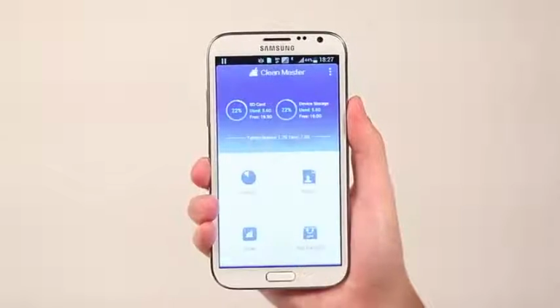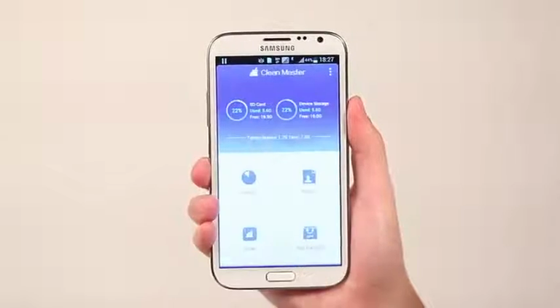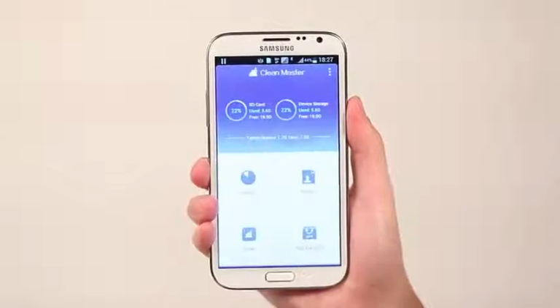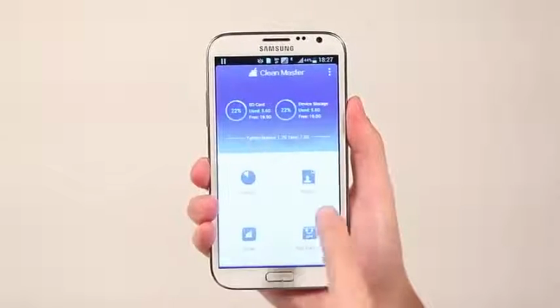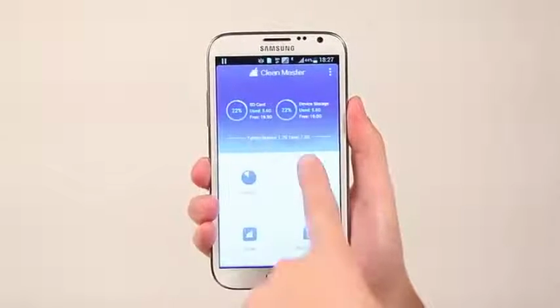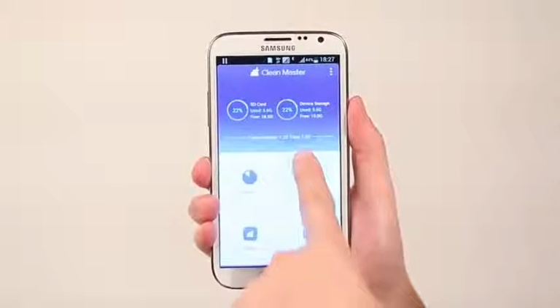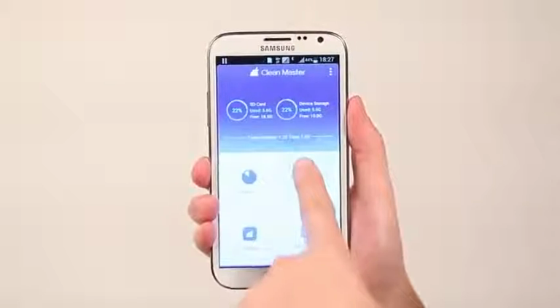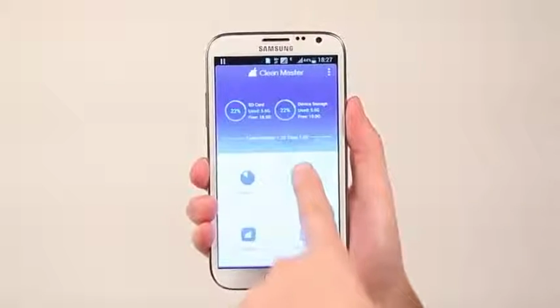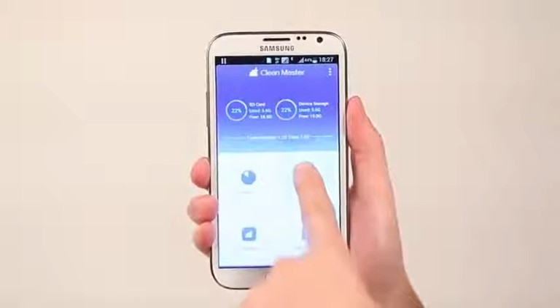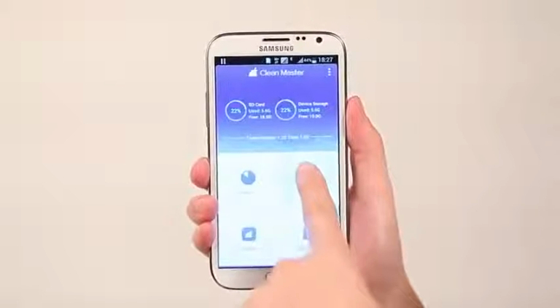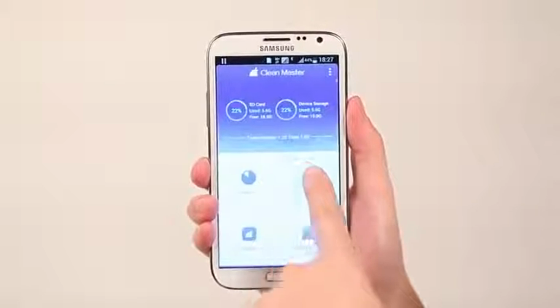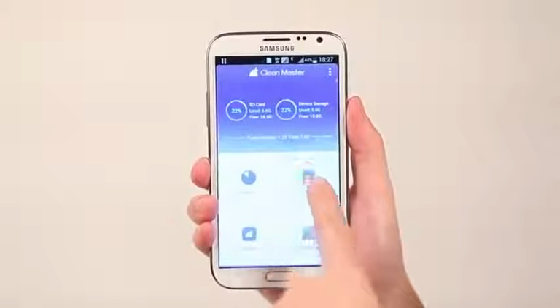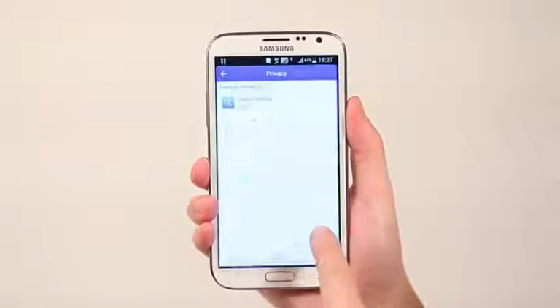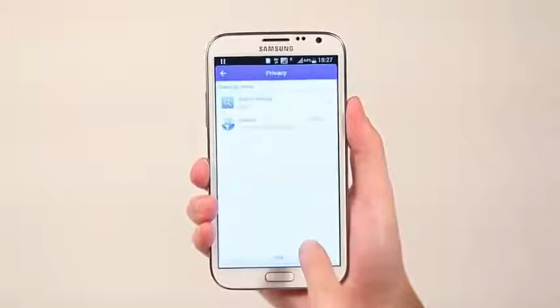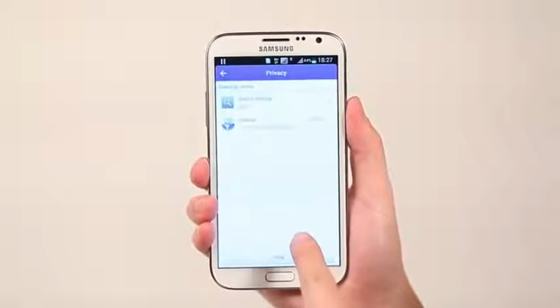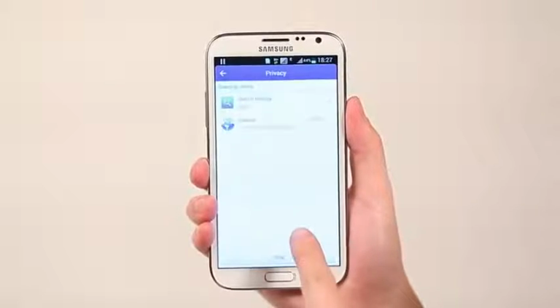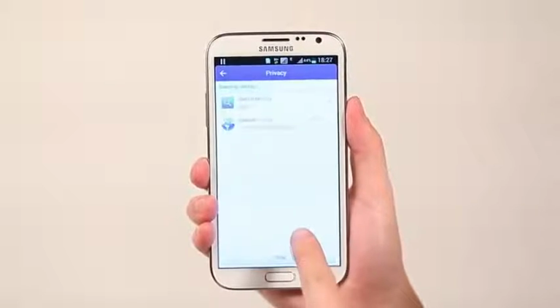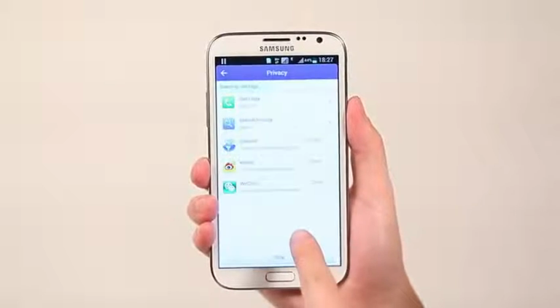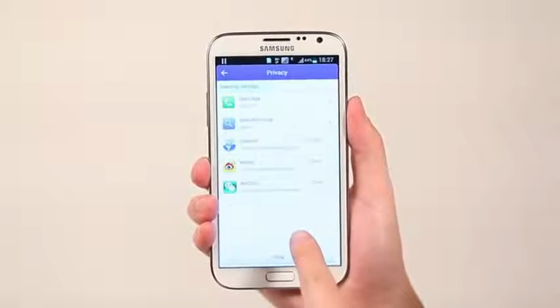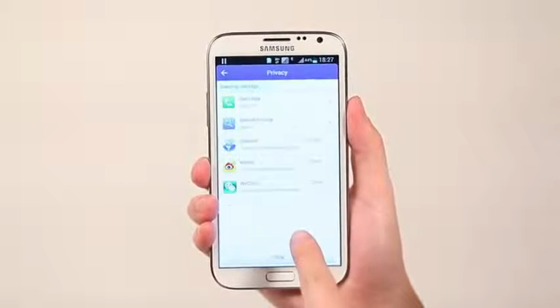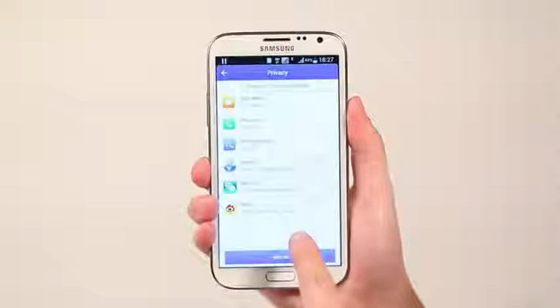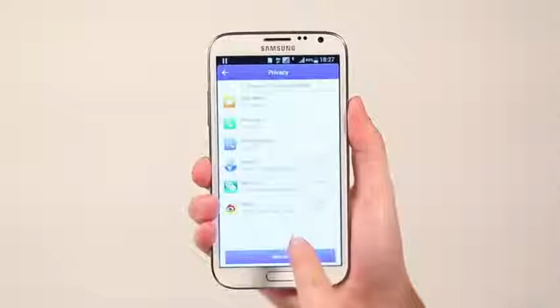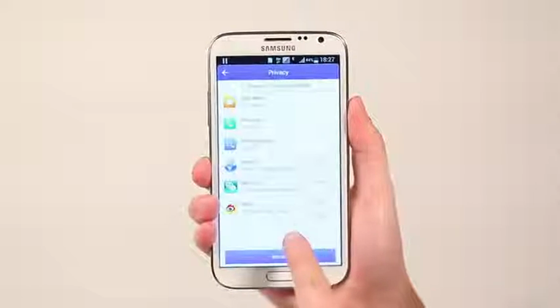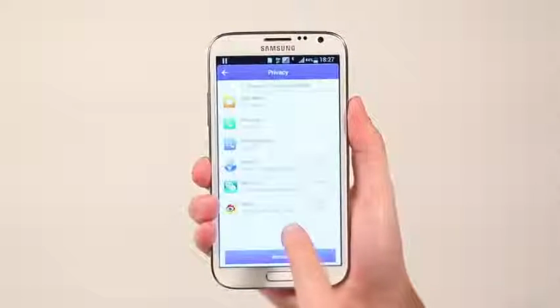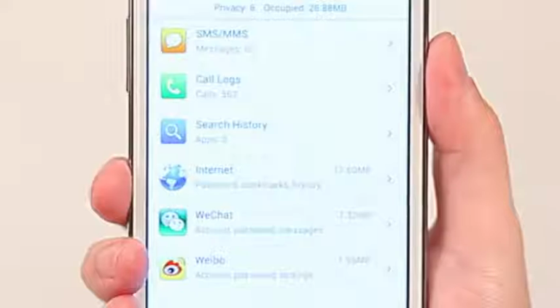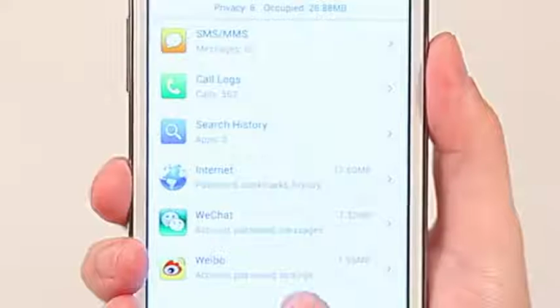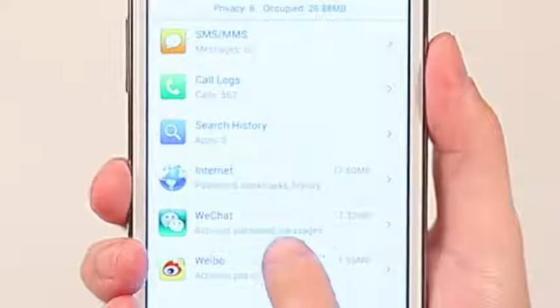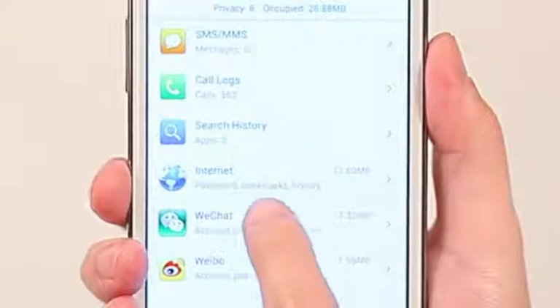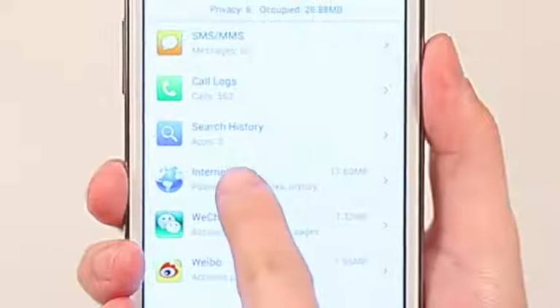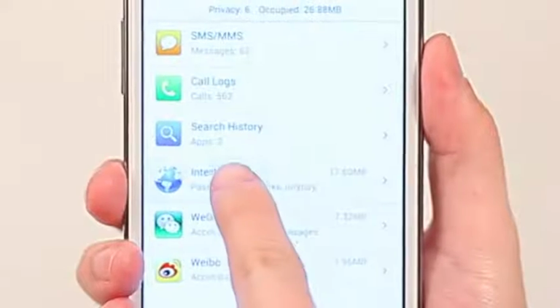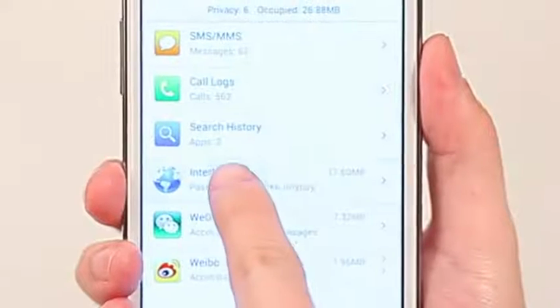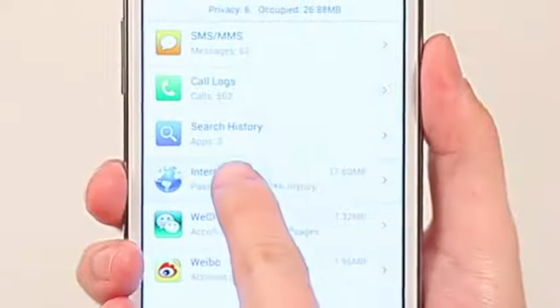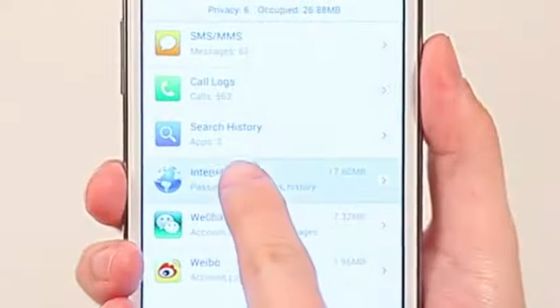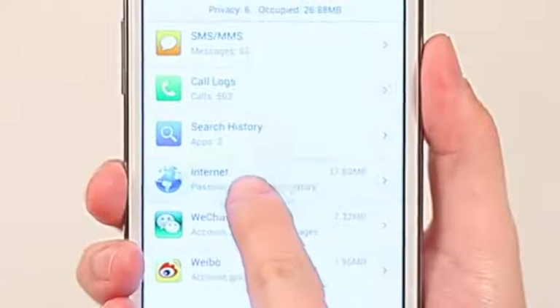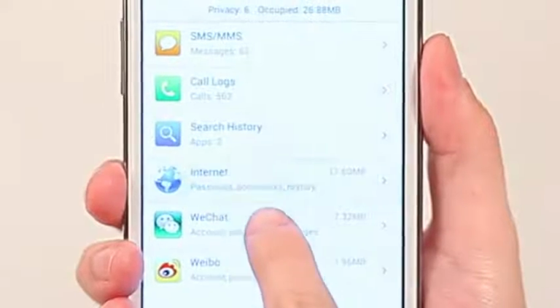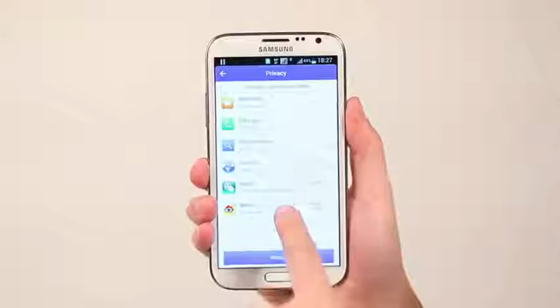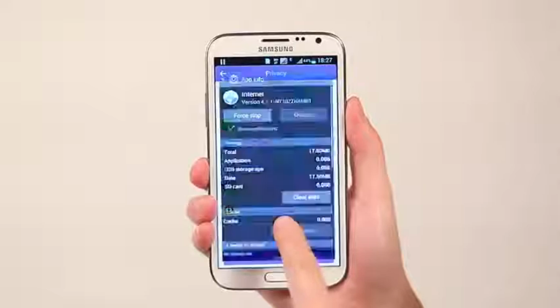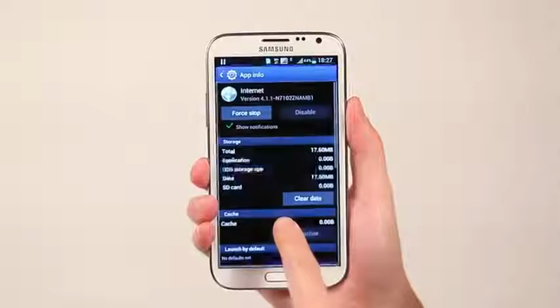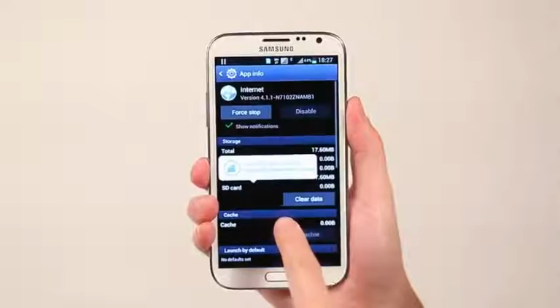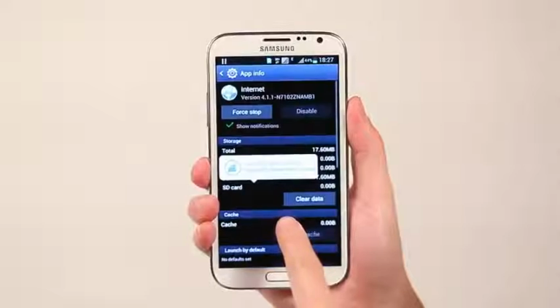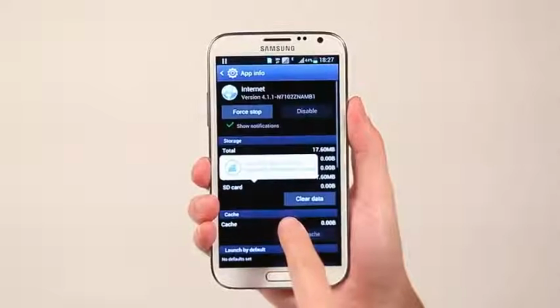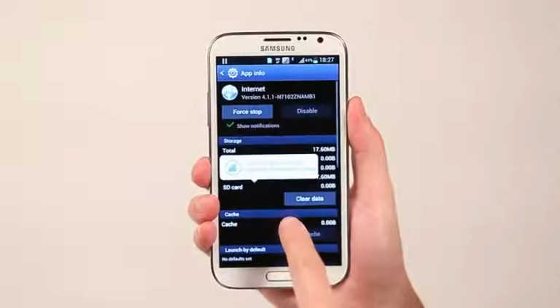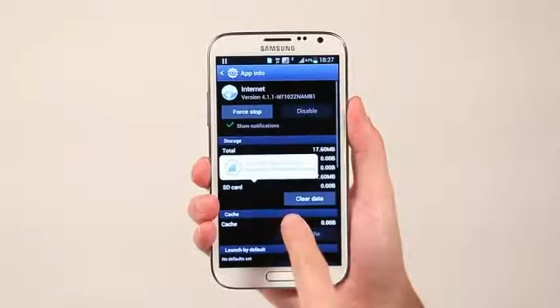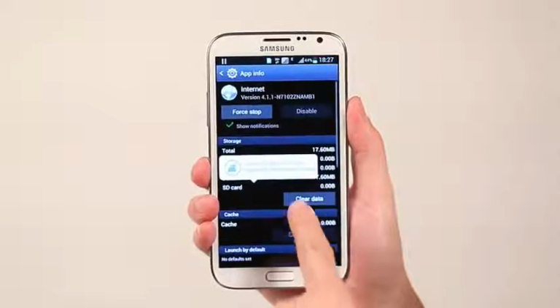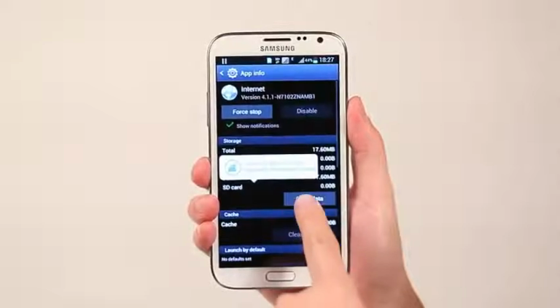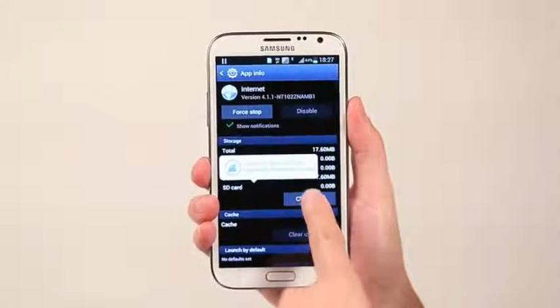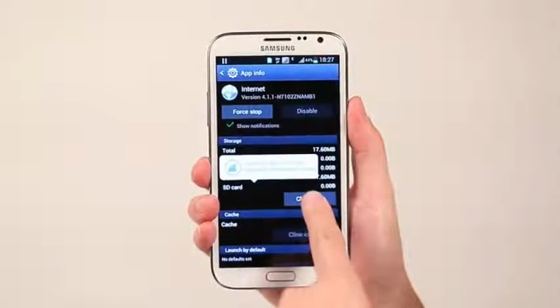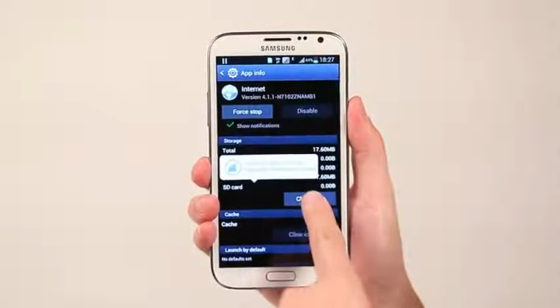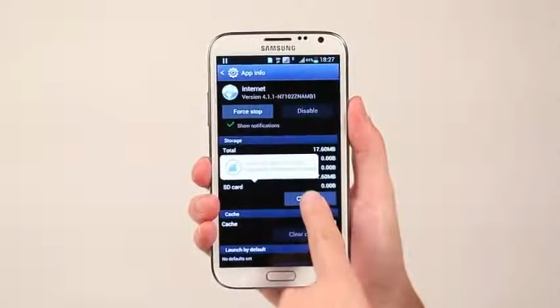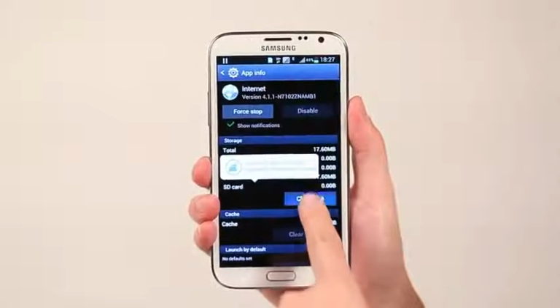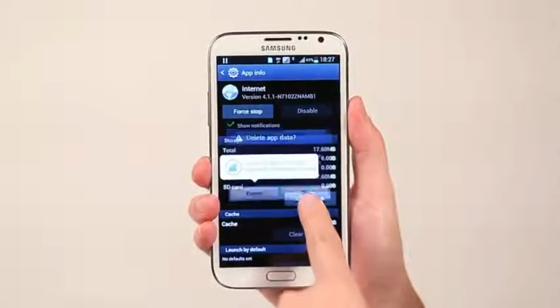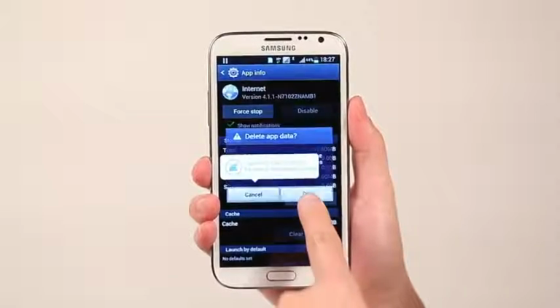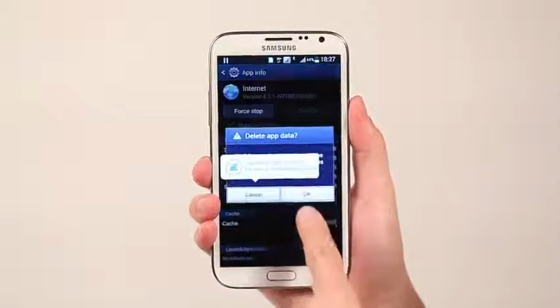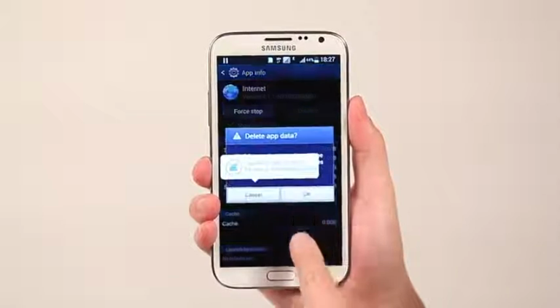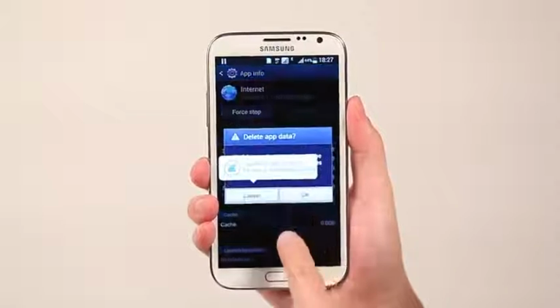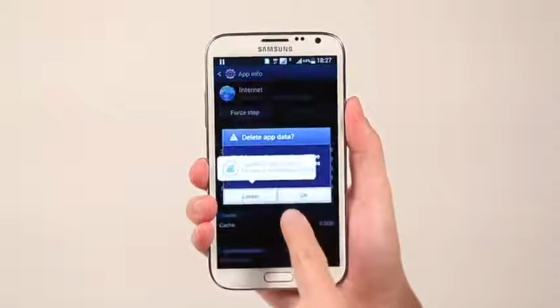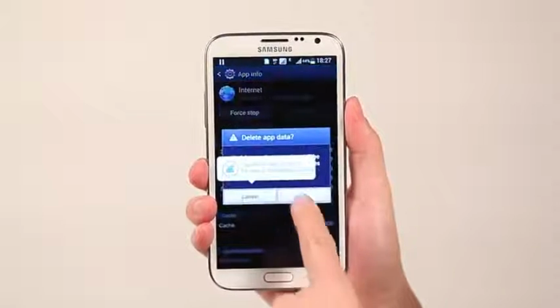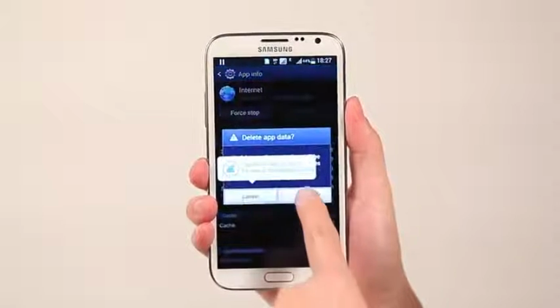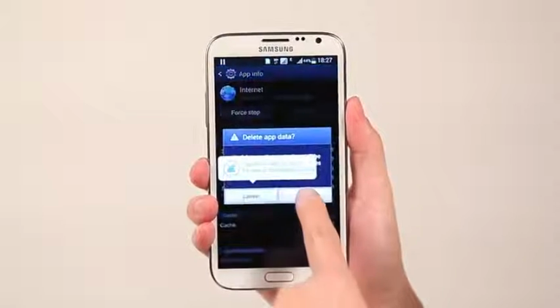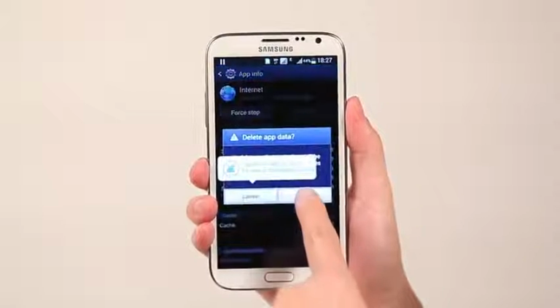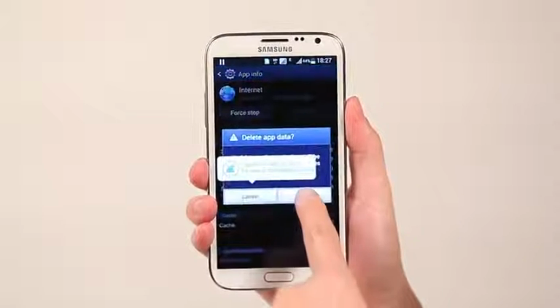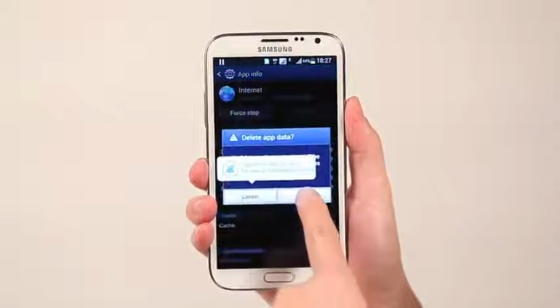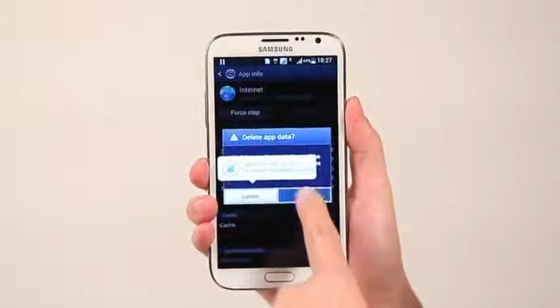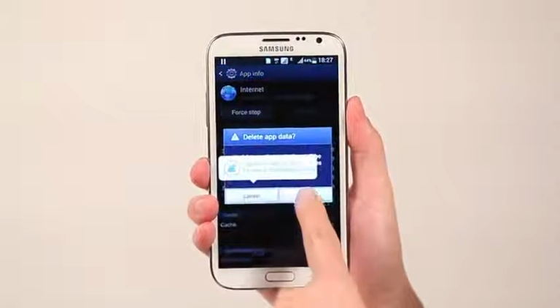I also don't want others to know what I'm doing while browsing my phone. The Privacy Eraser helps keep it top secret.